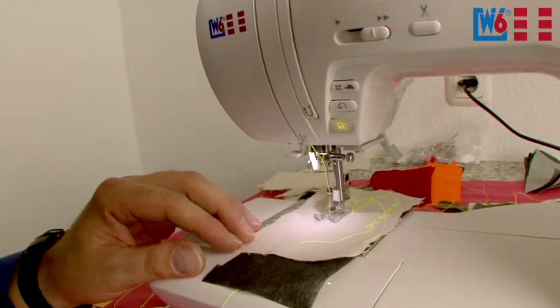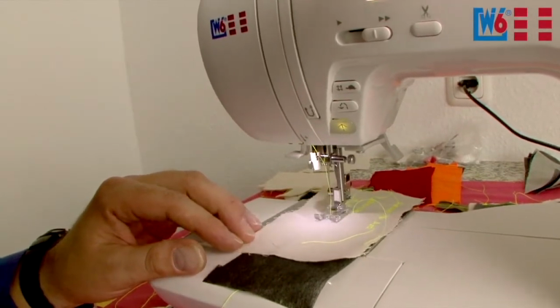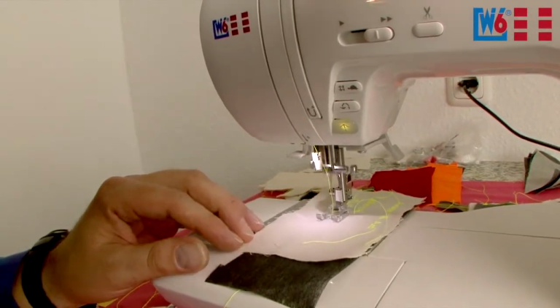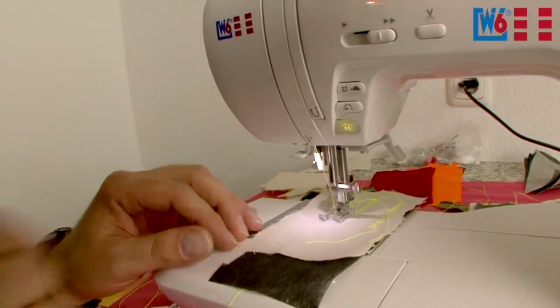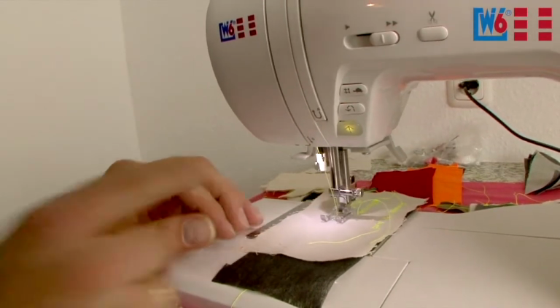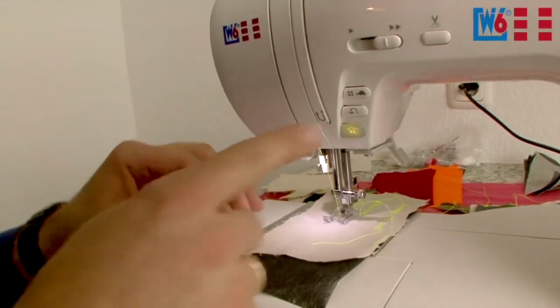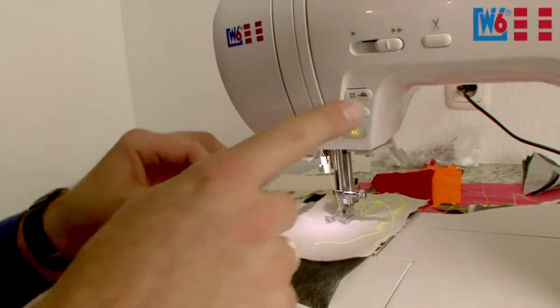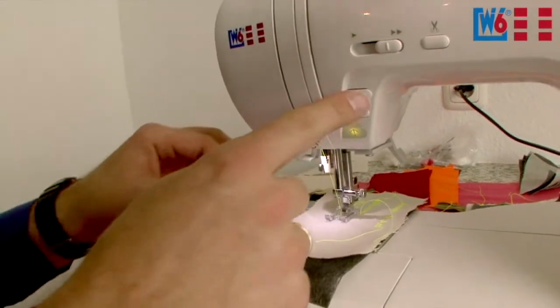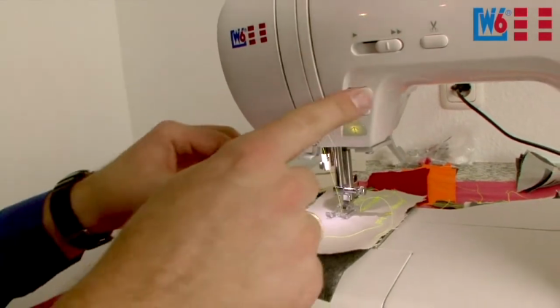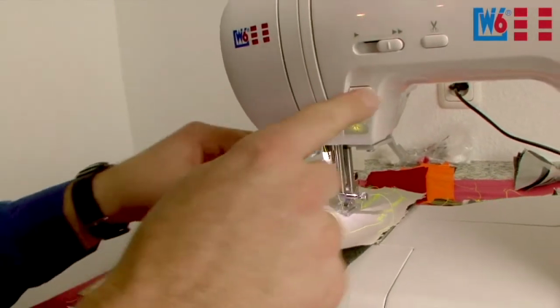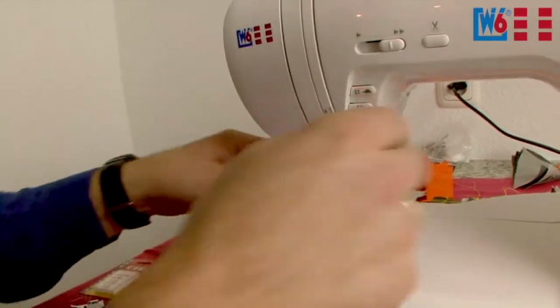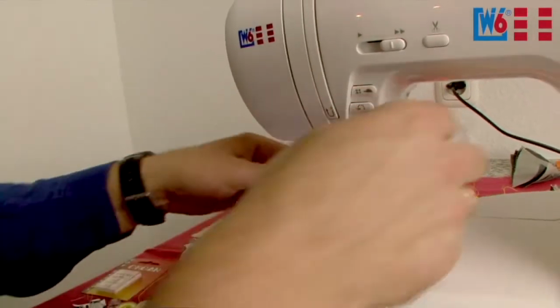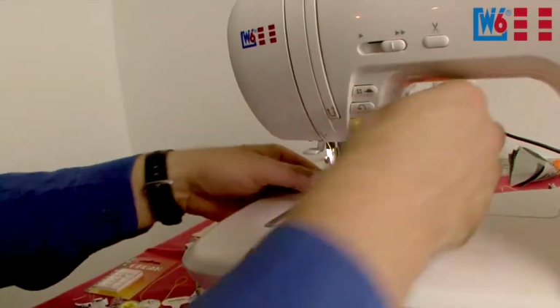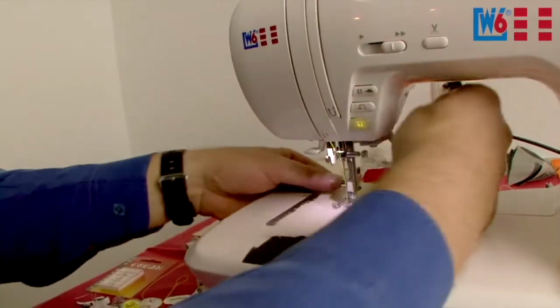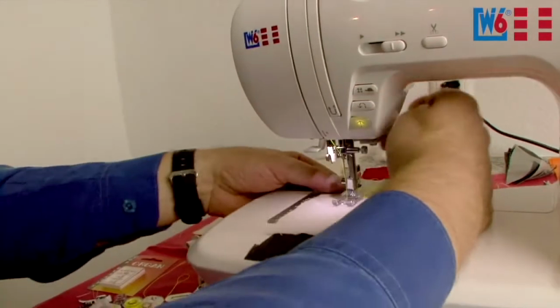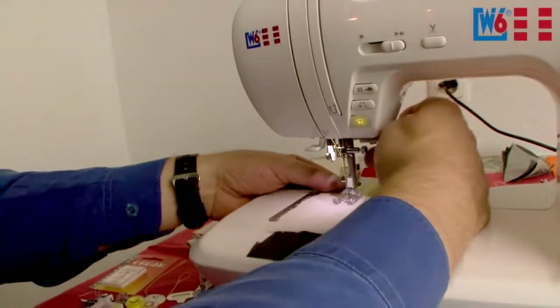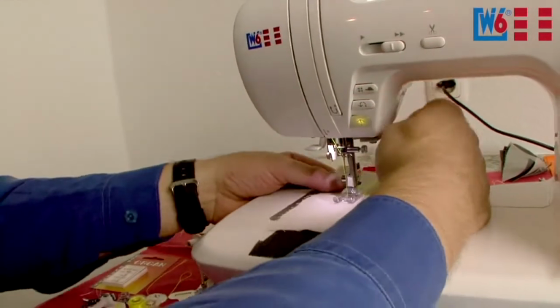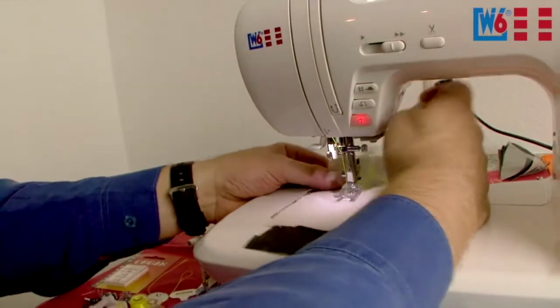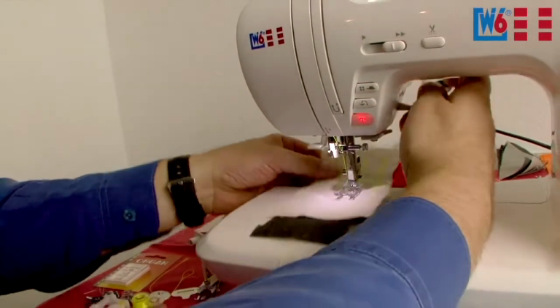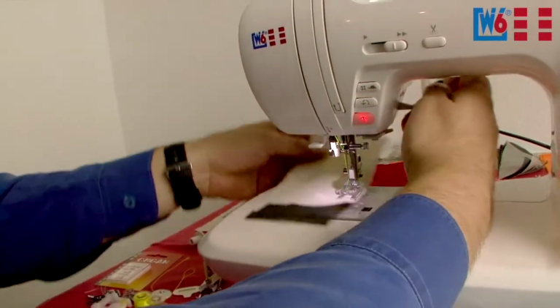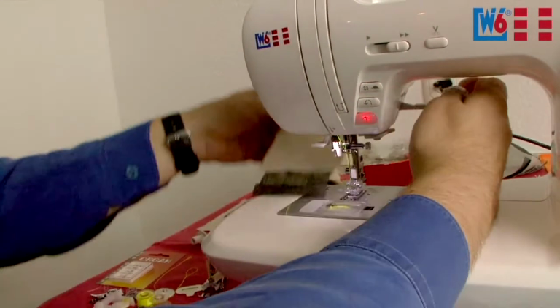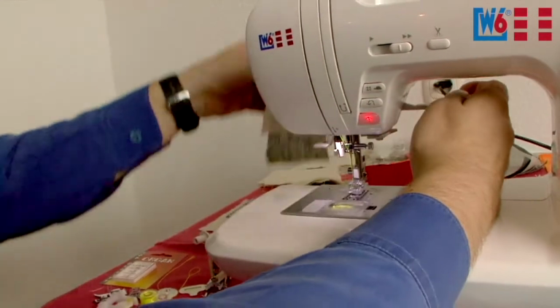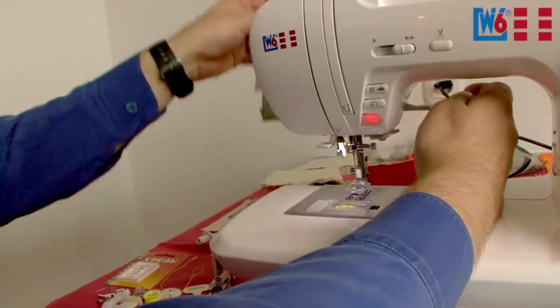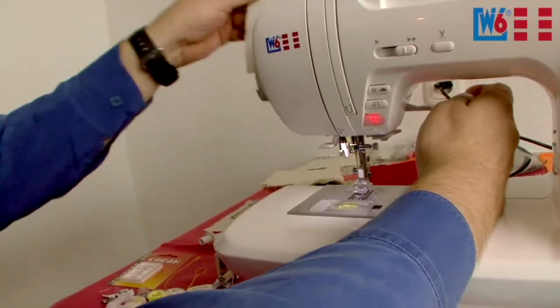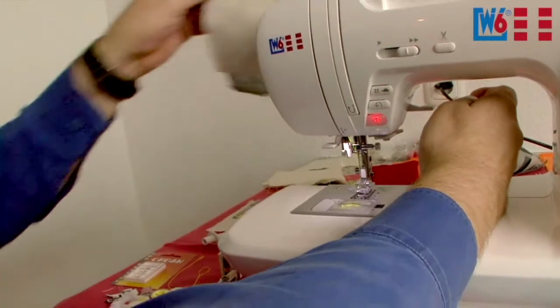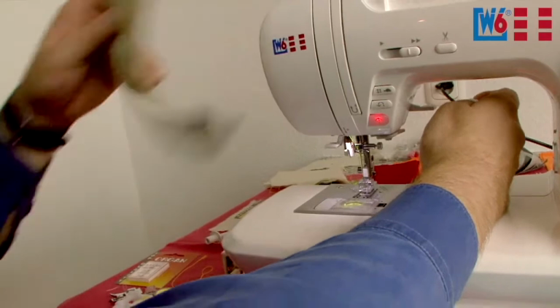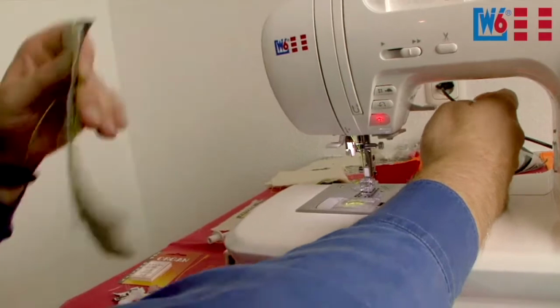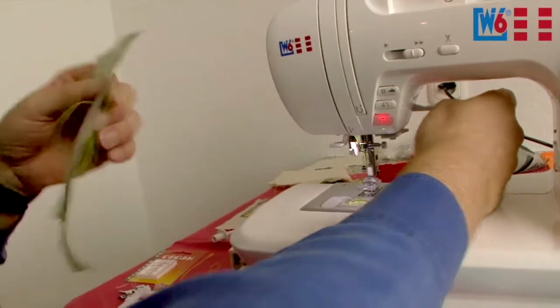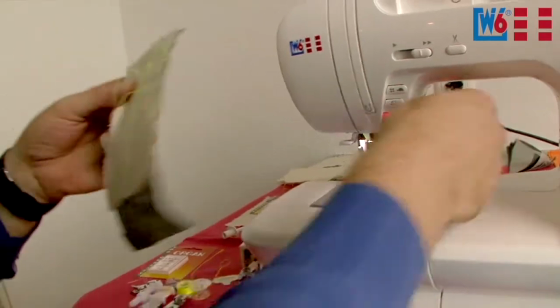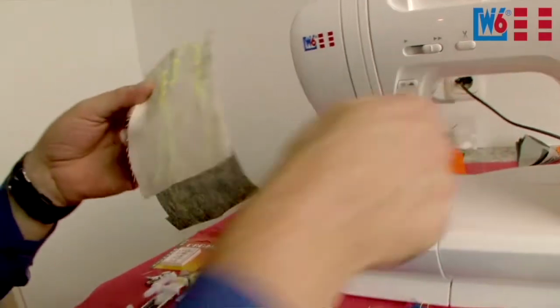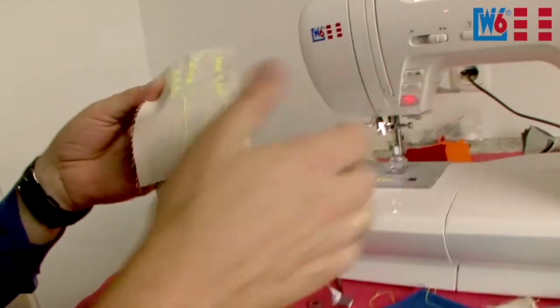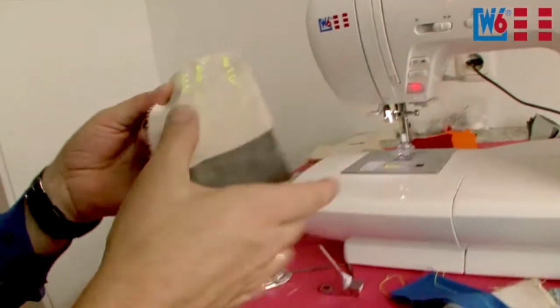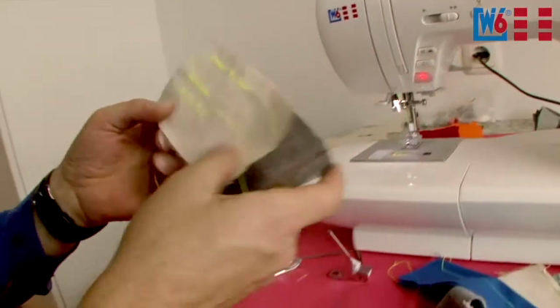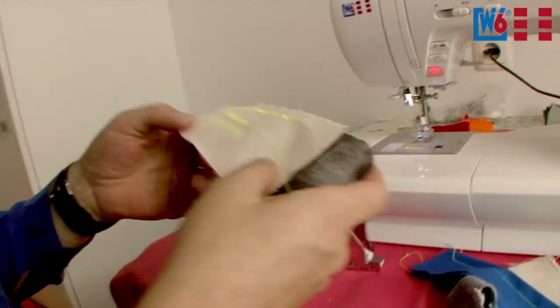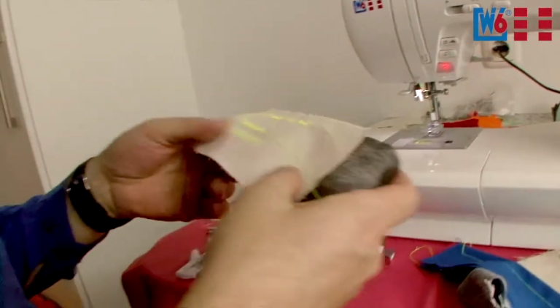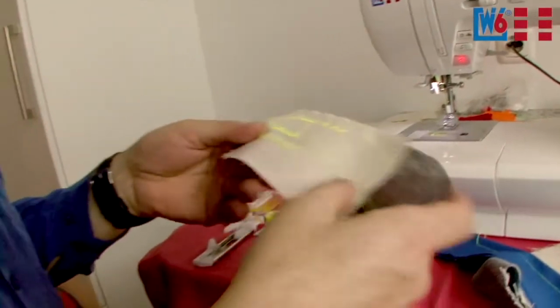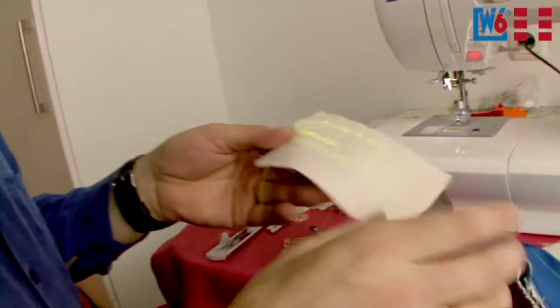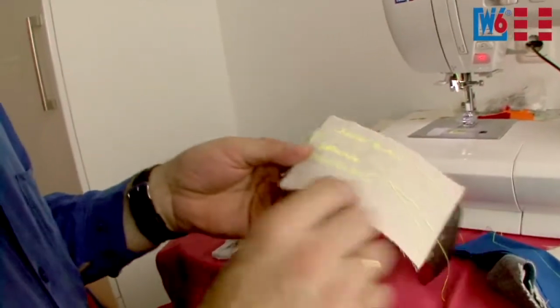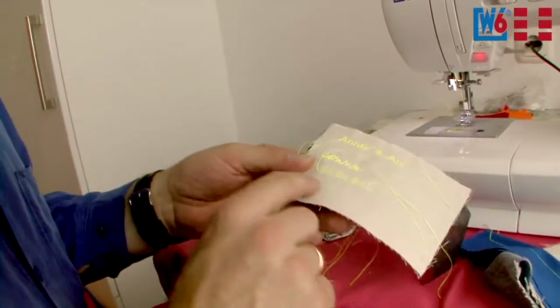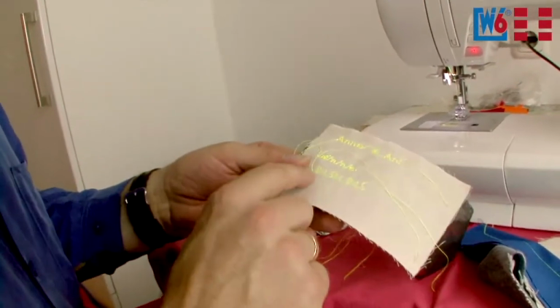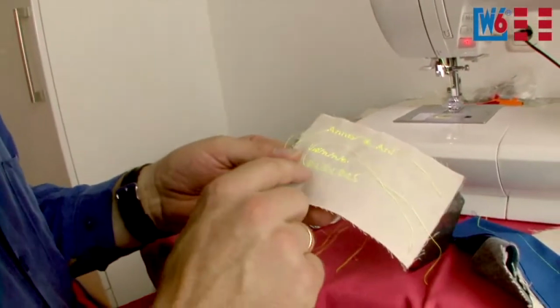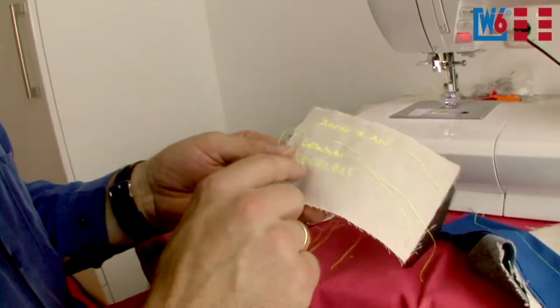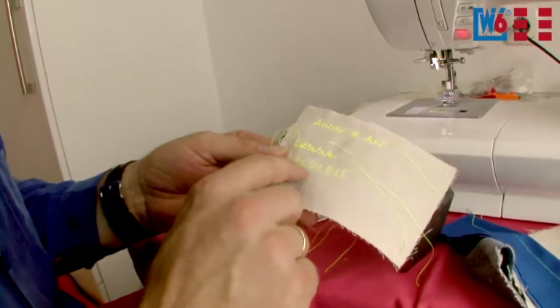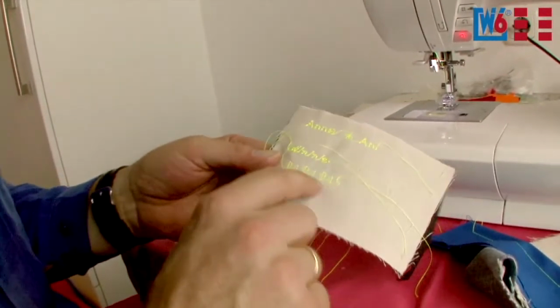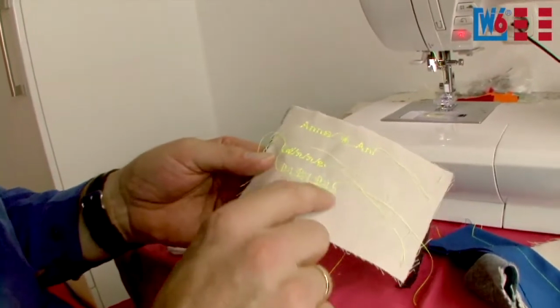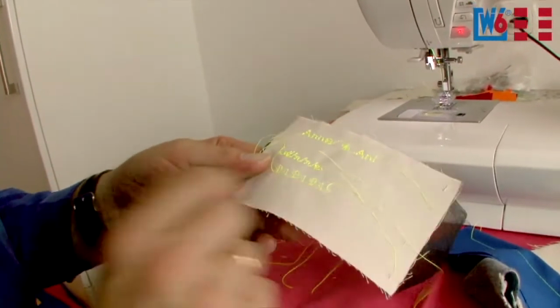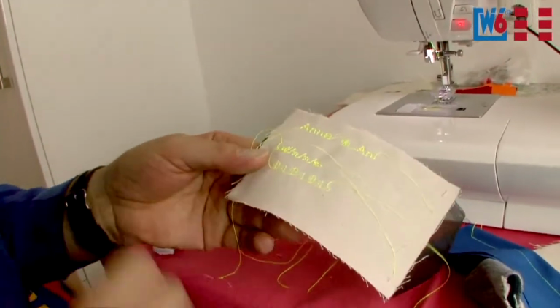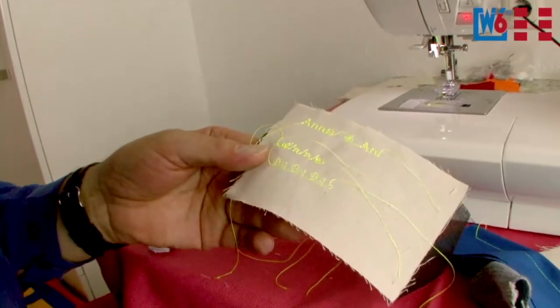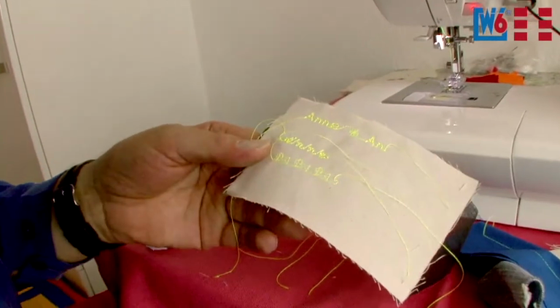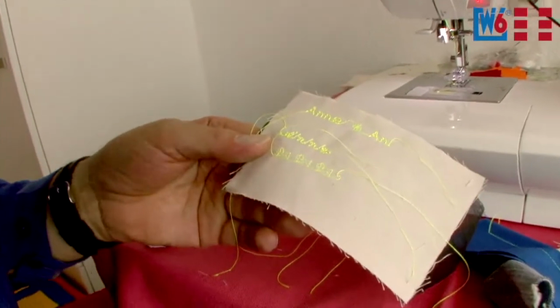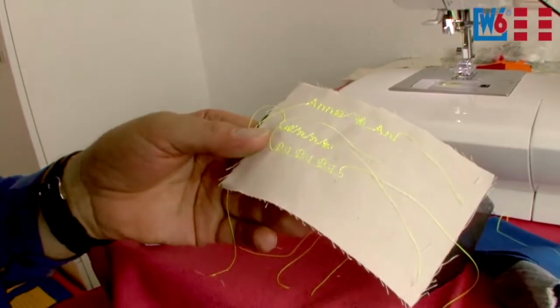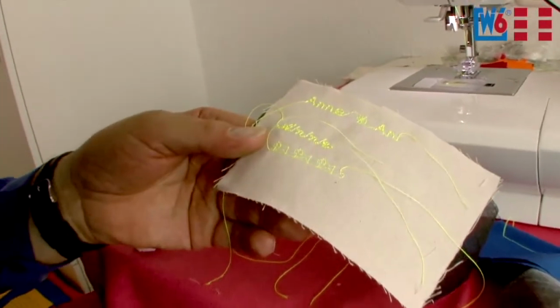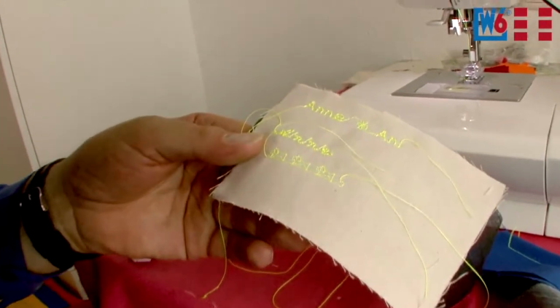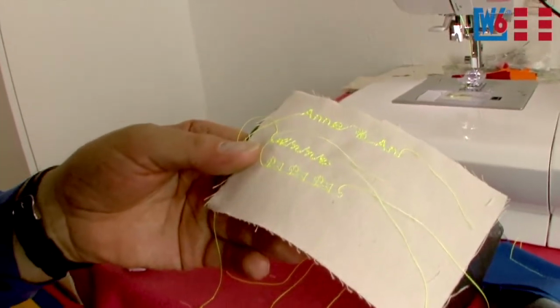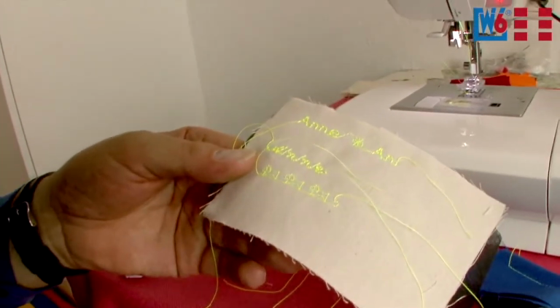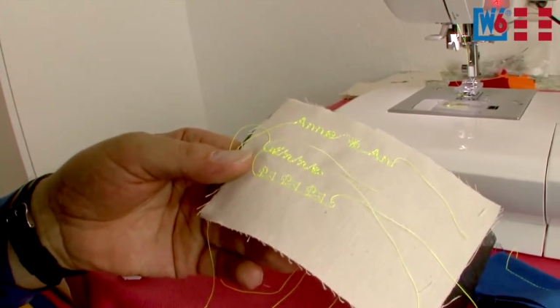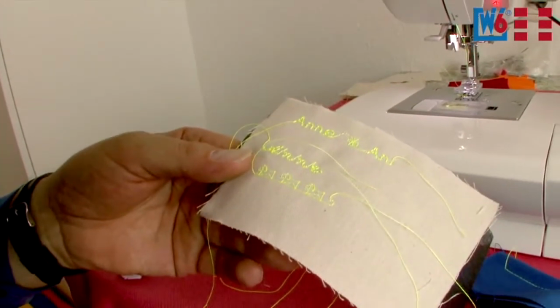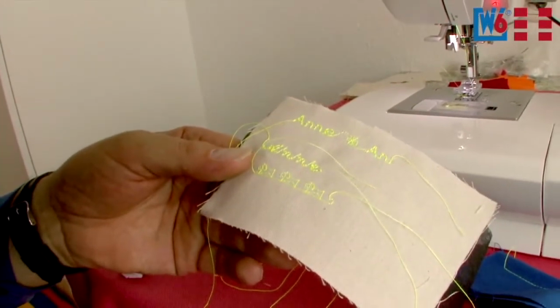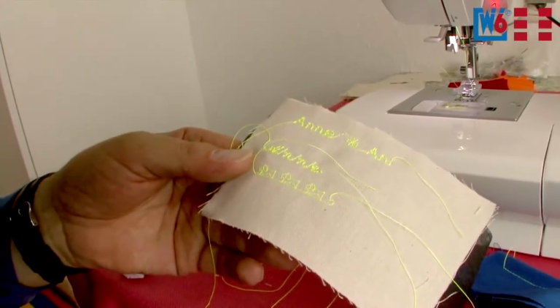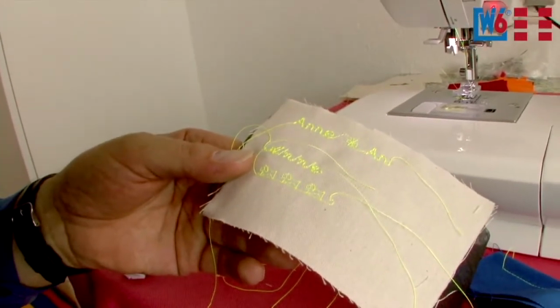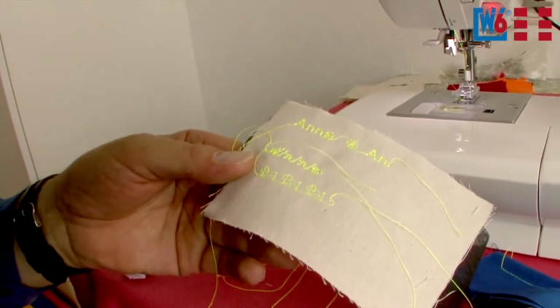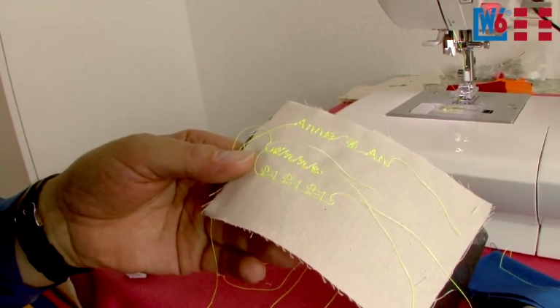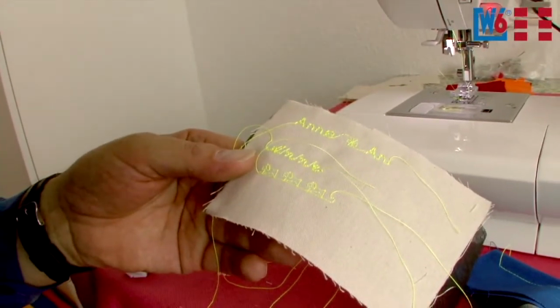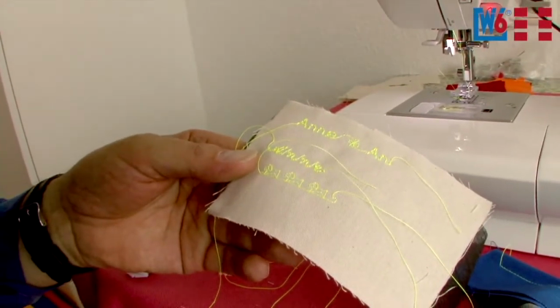Raise the needle, lift the foot, take it out, cut the threads, done. There's the dogs design, and they are clearly distinguishable.